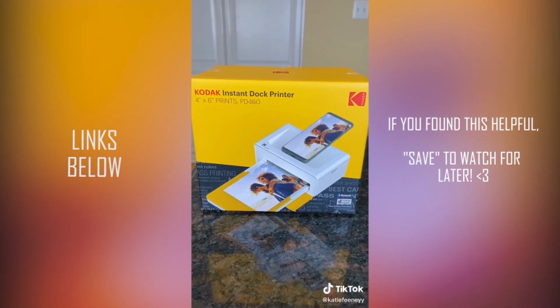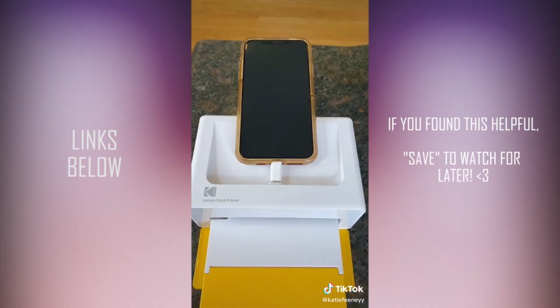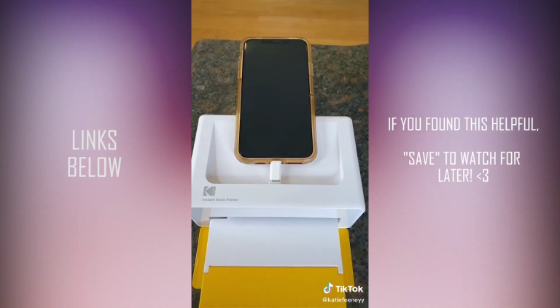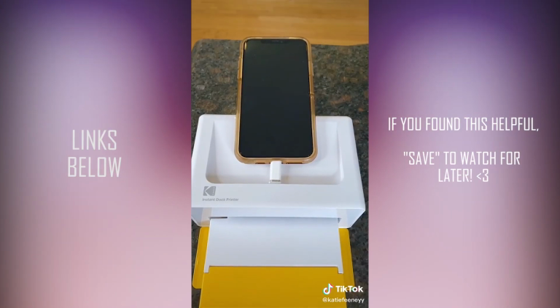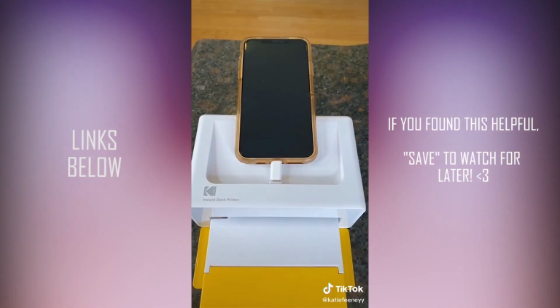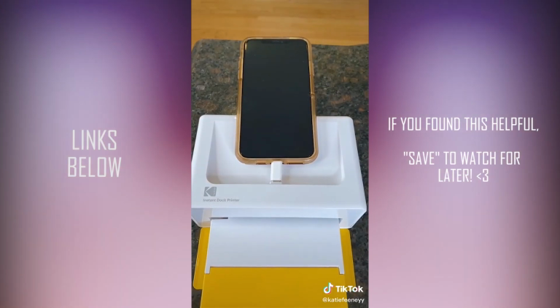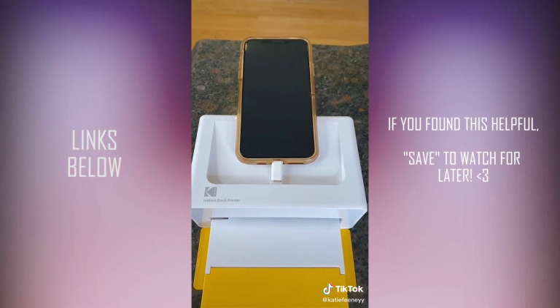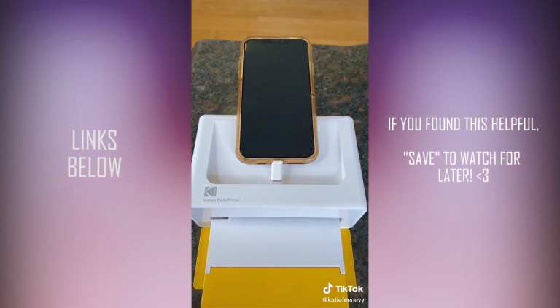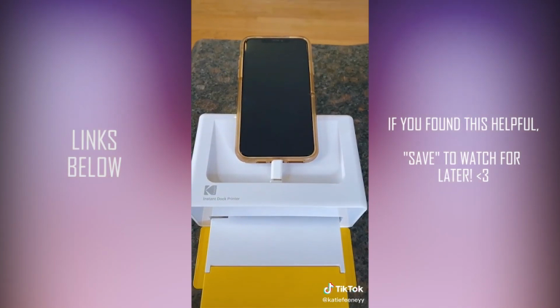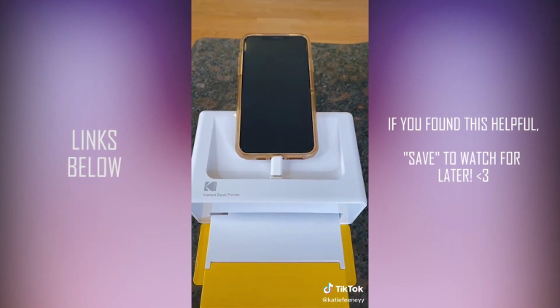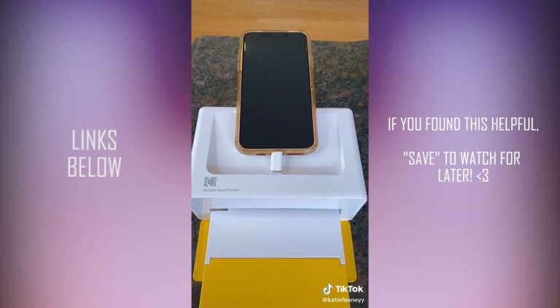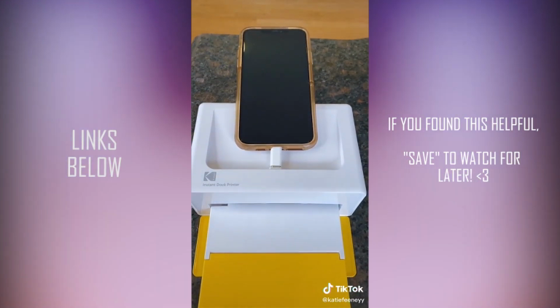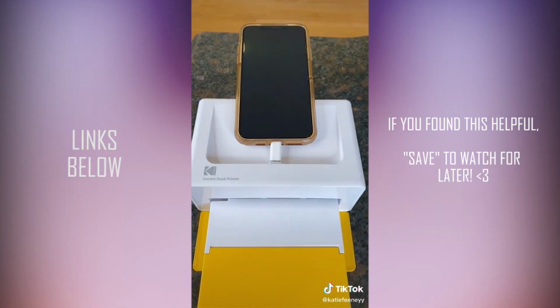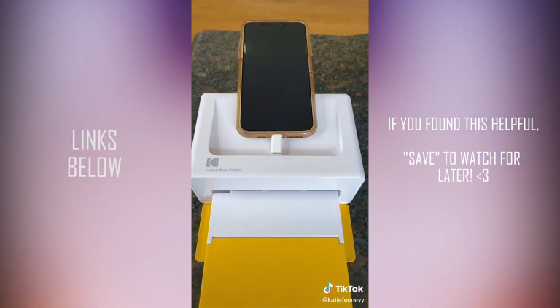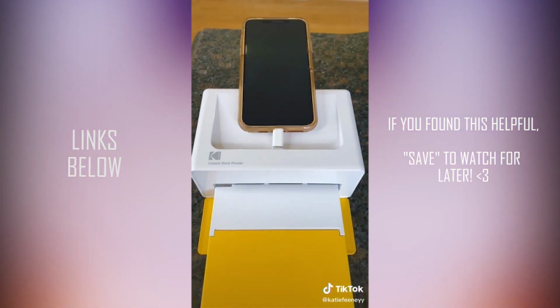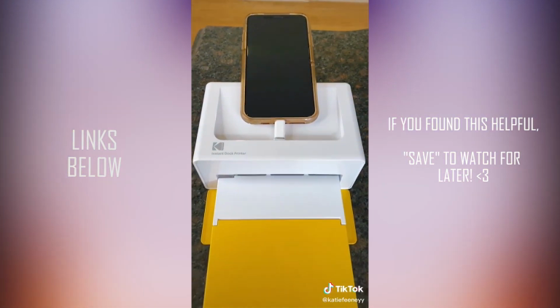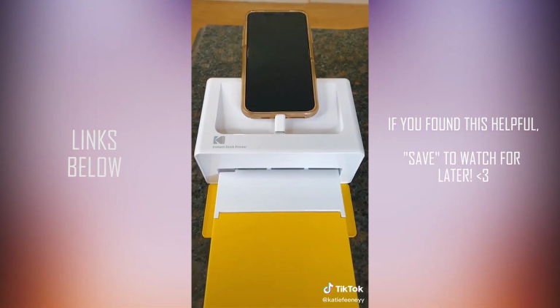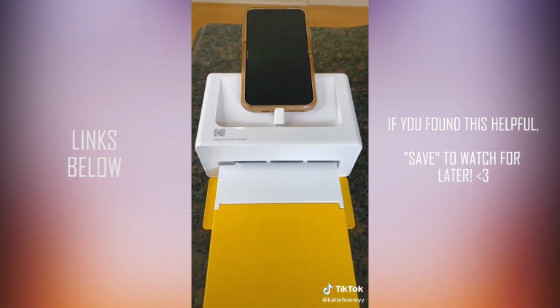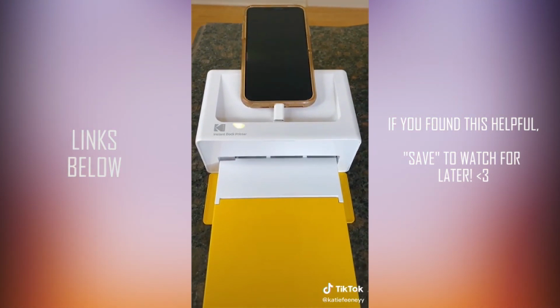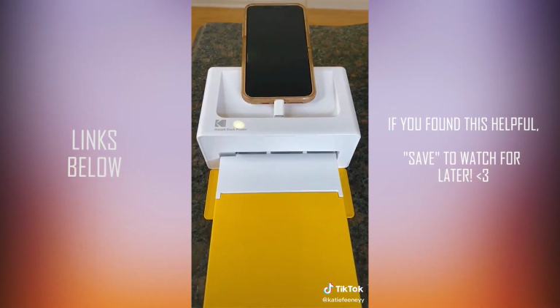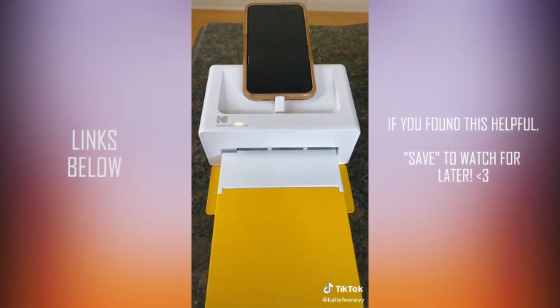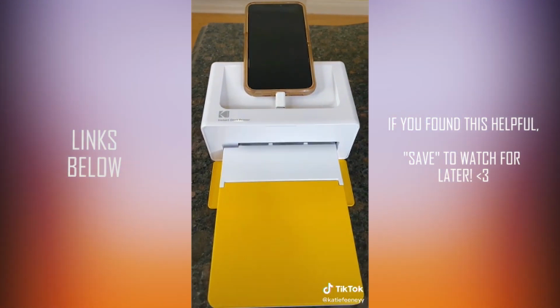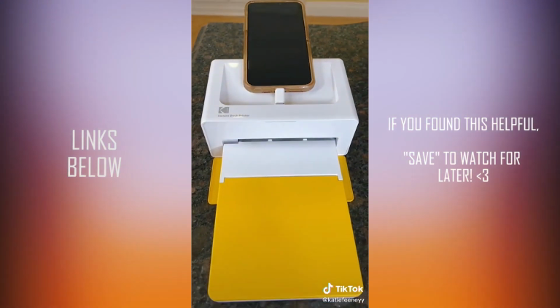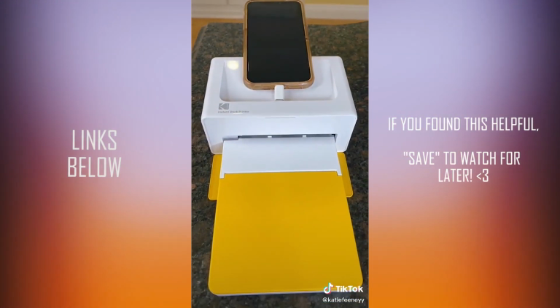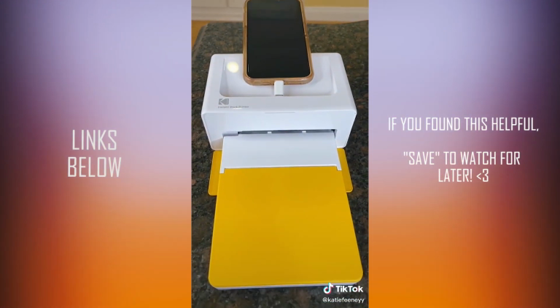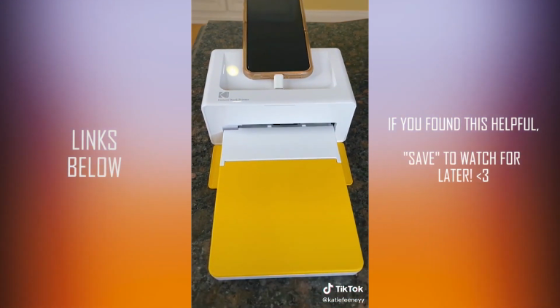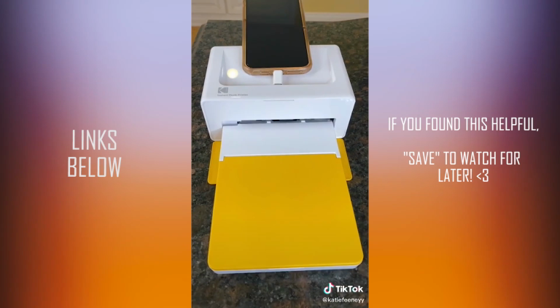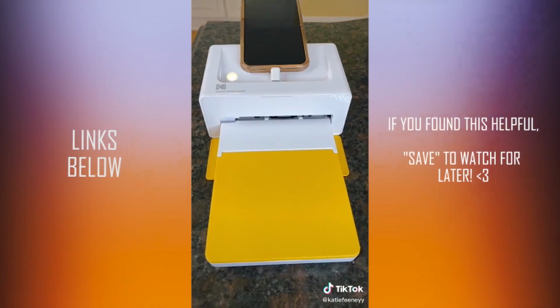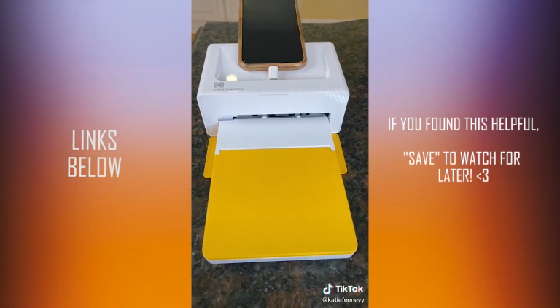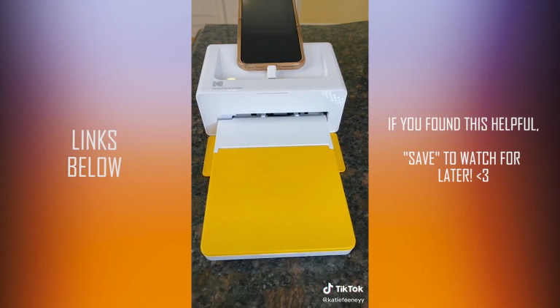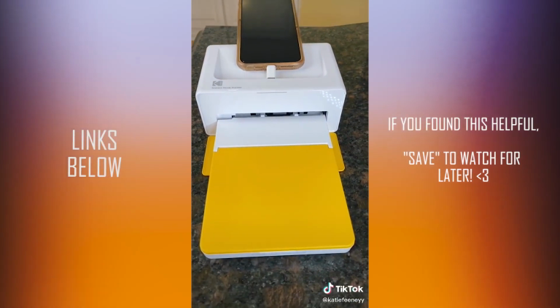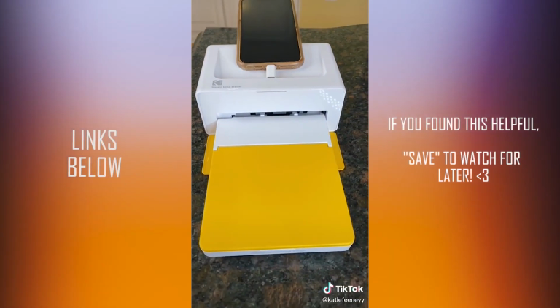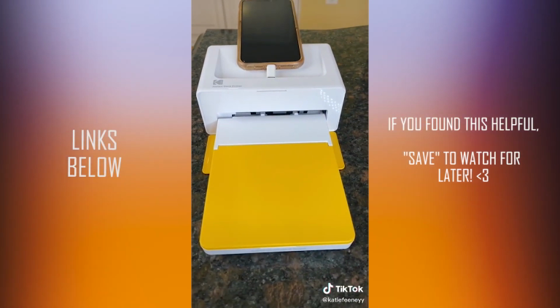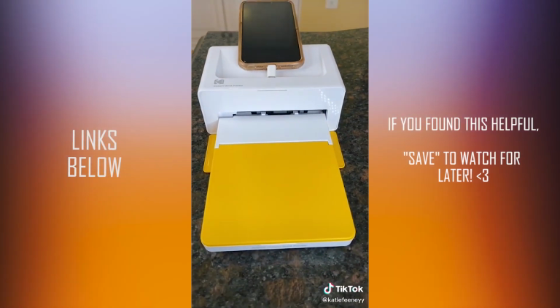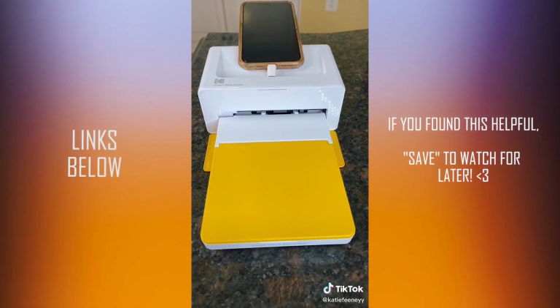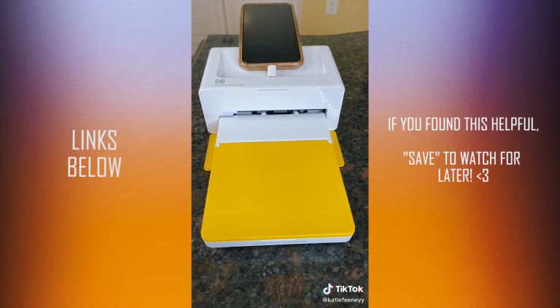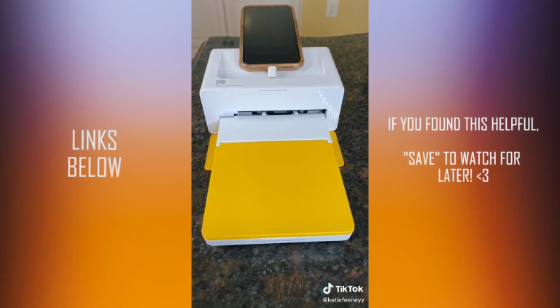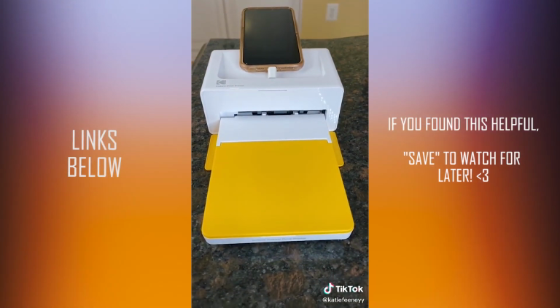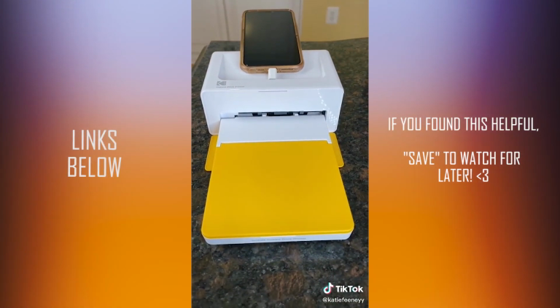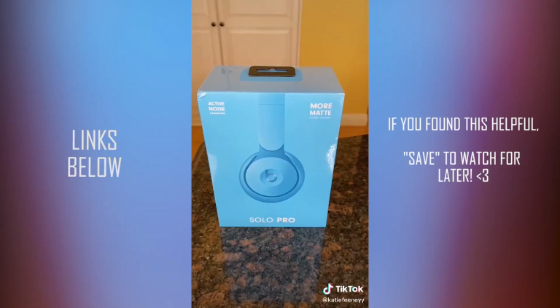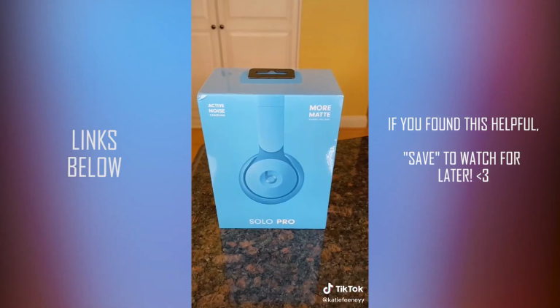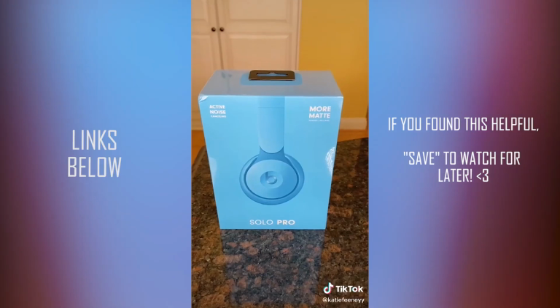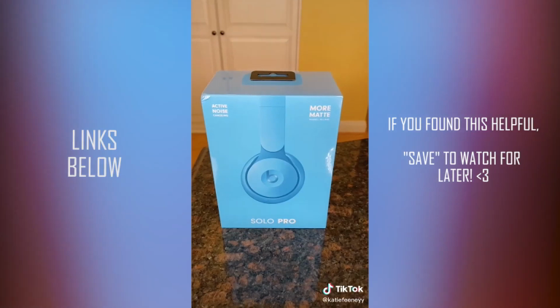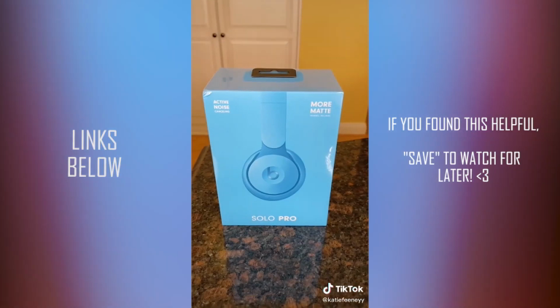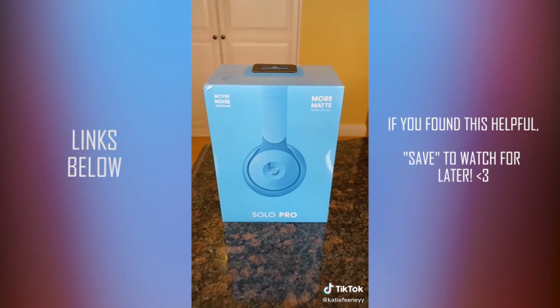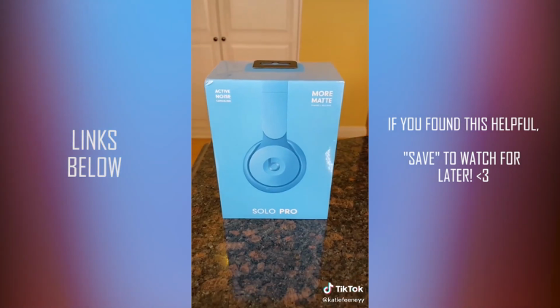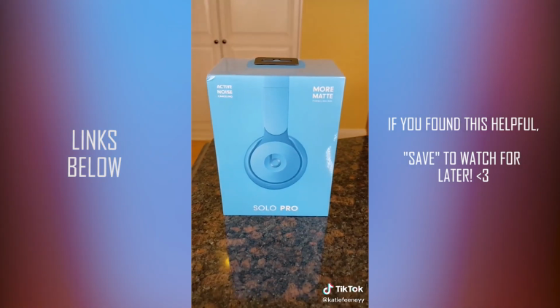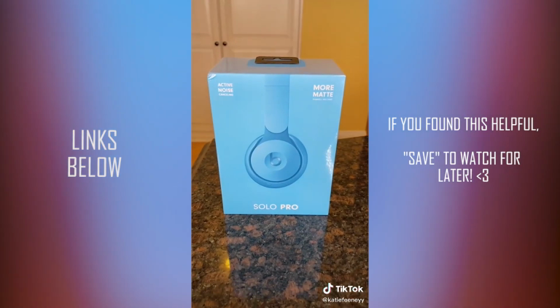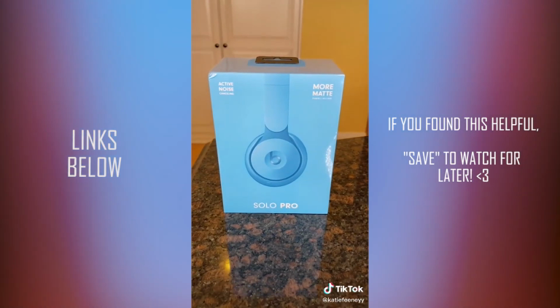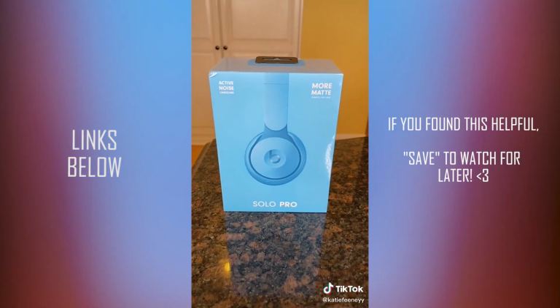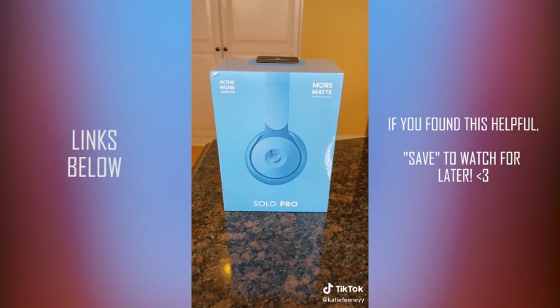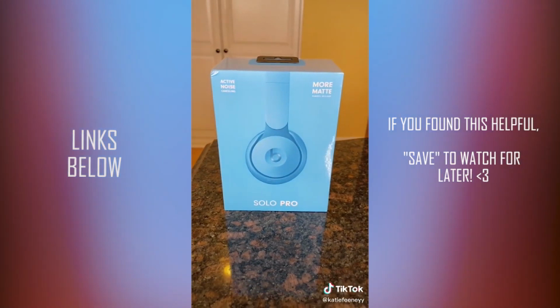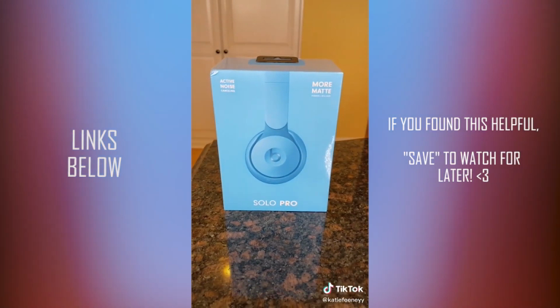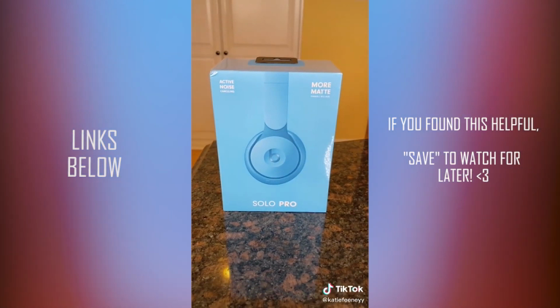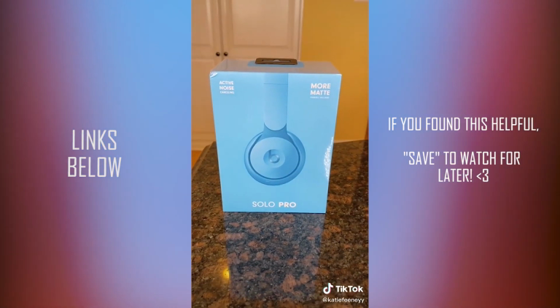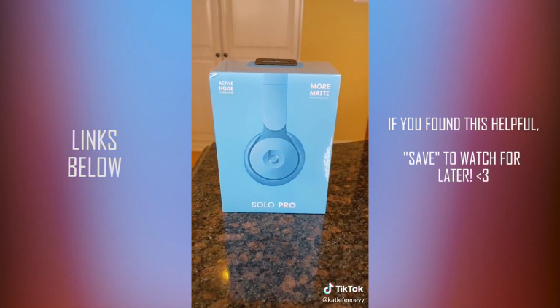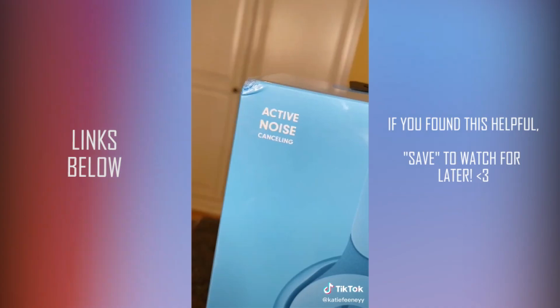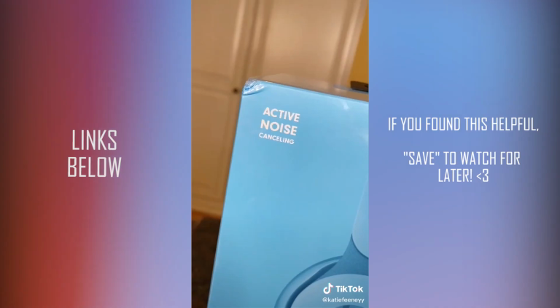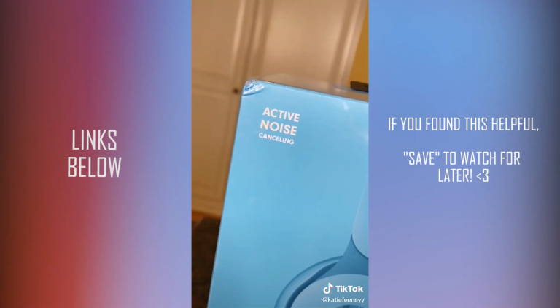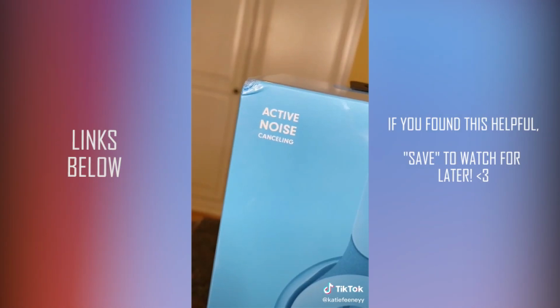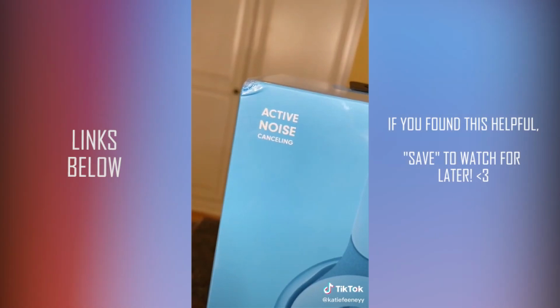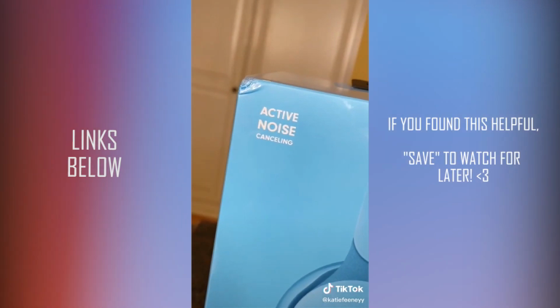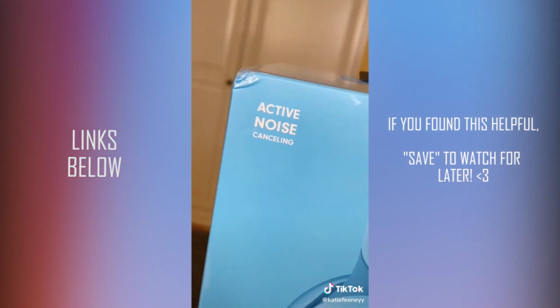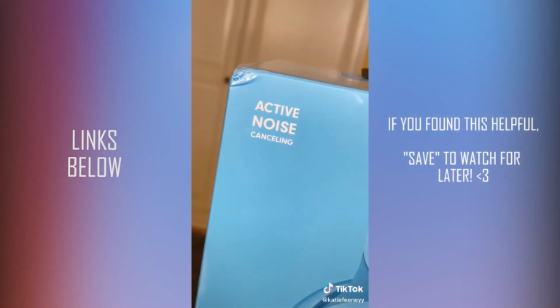It's a printer that connects to my phone so I can print out all of my favorite college photos. Since I'll be doing a lot of studying, I also got noise-canceling Beats.